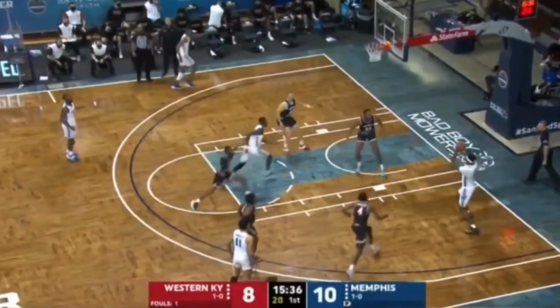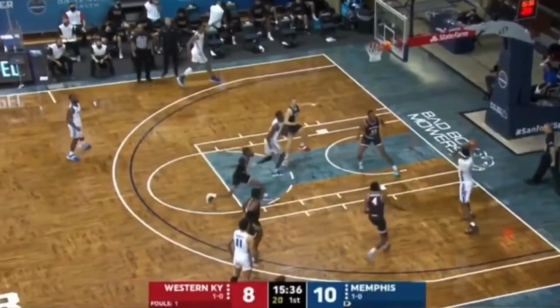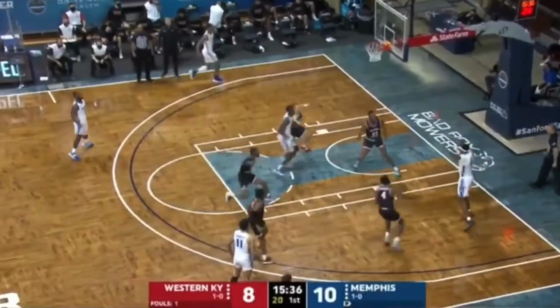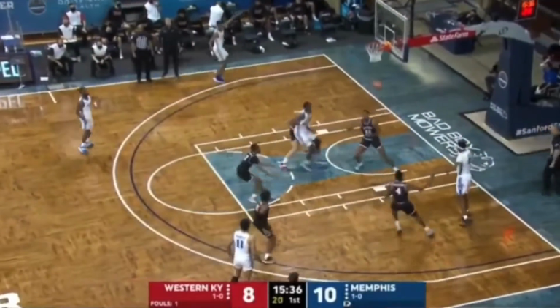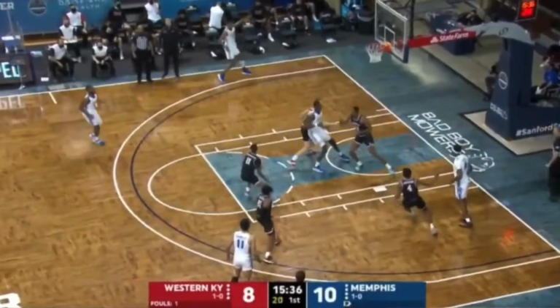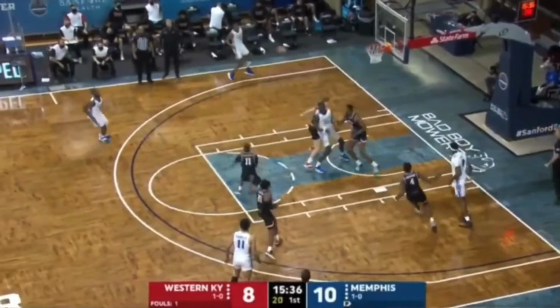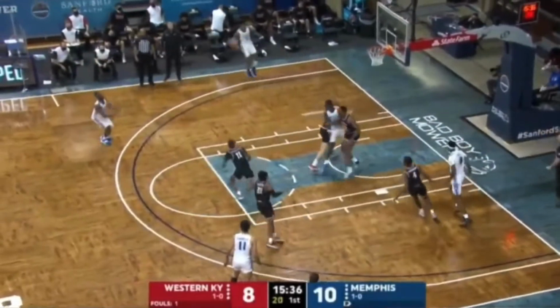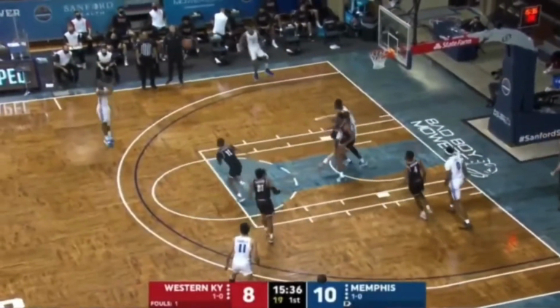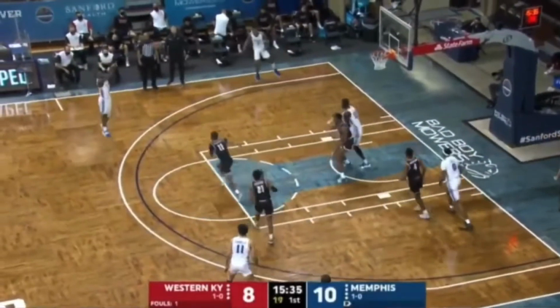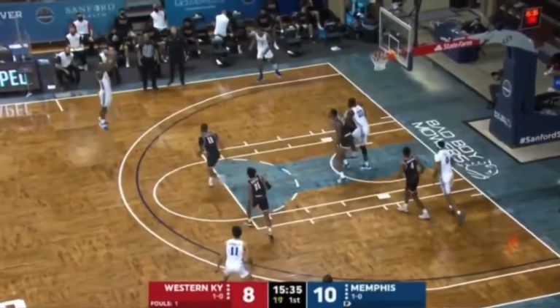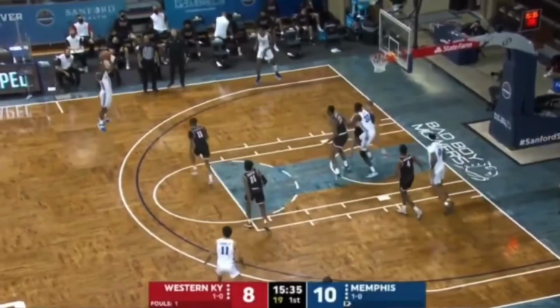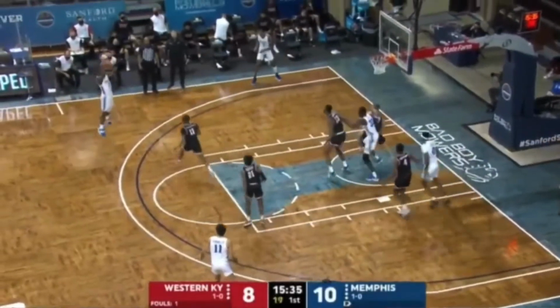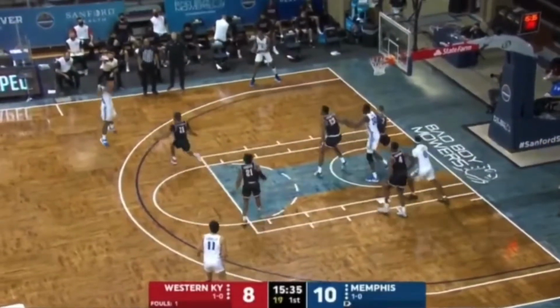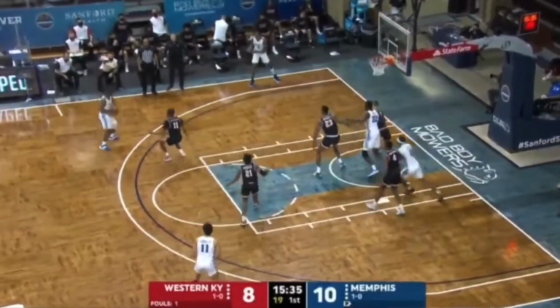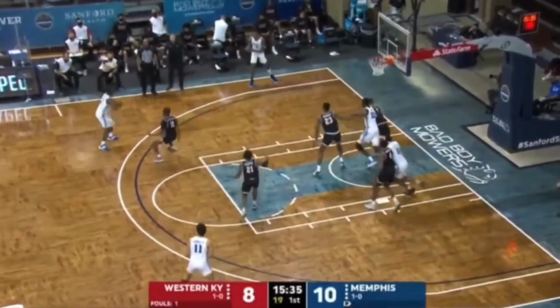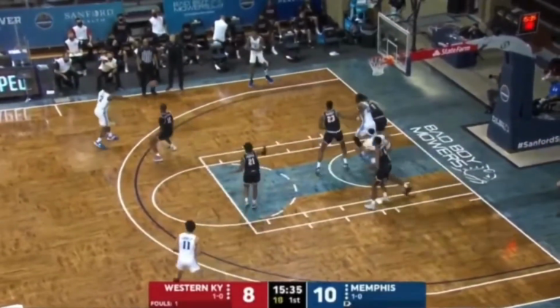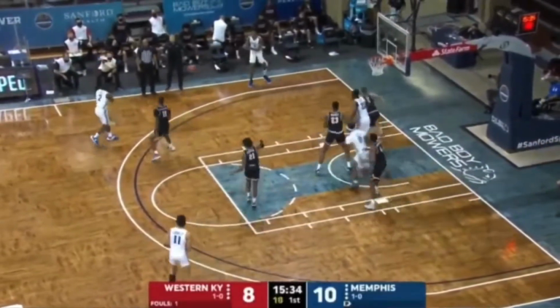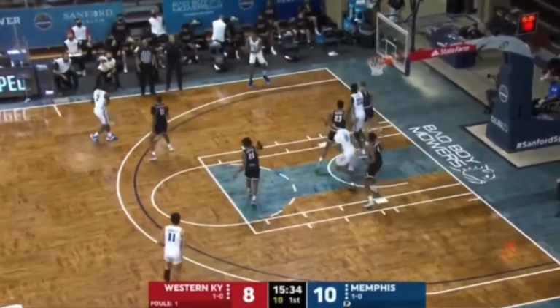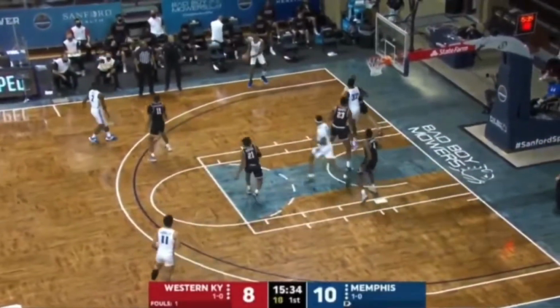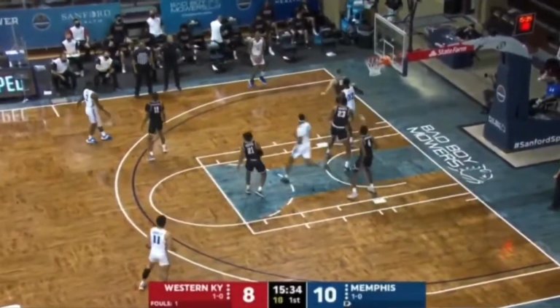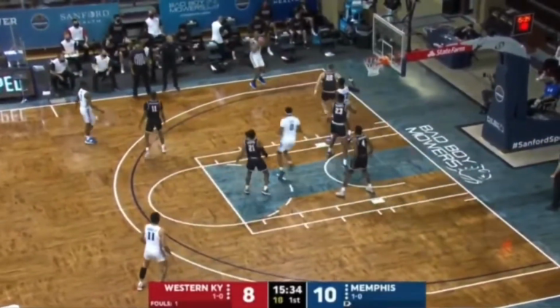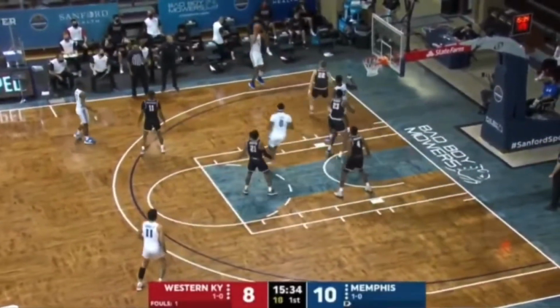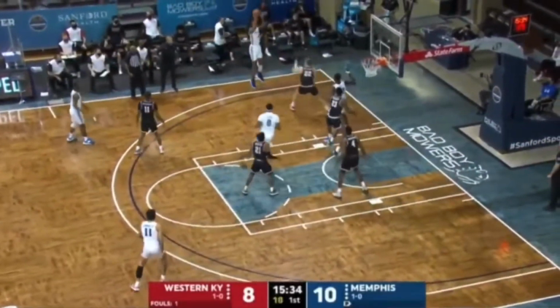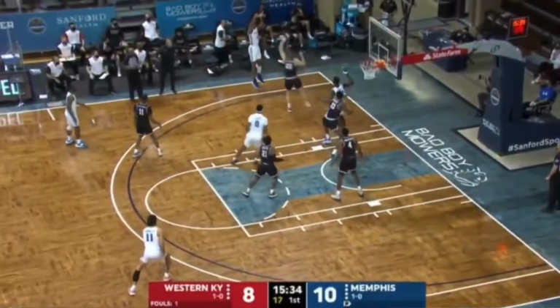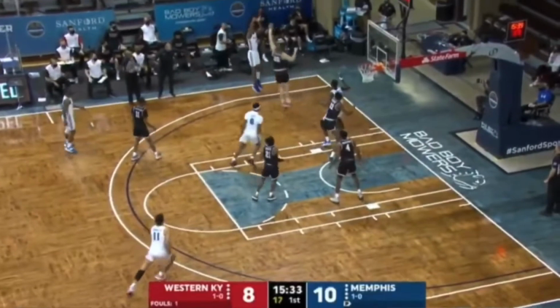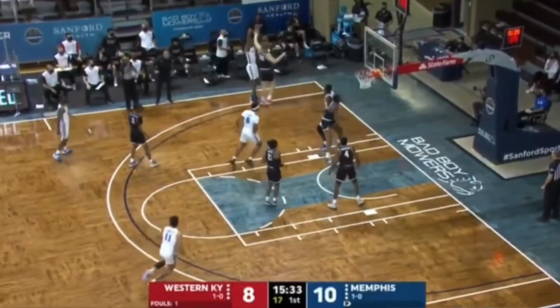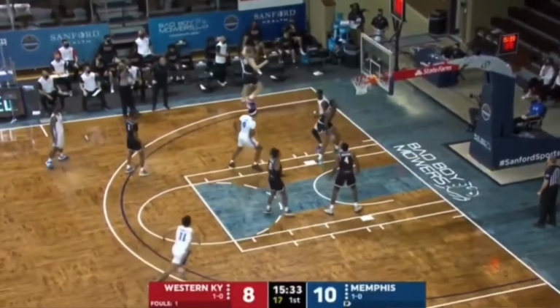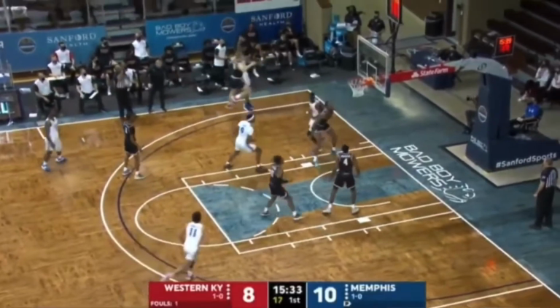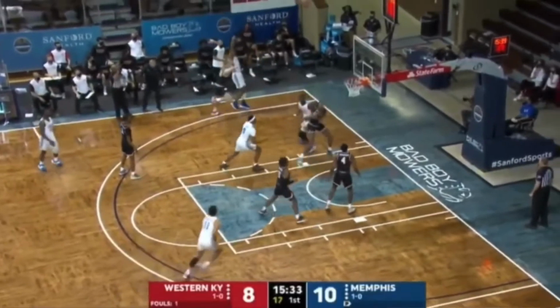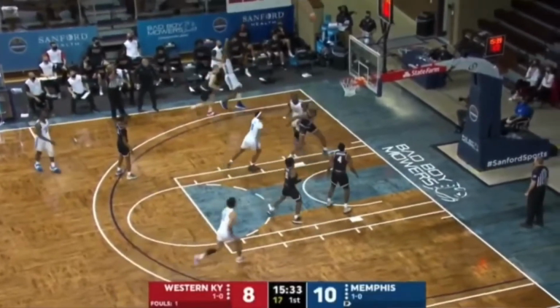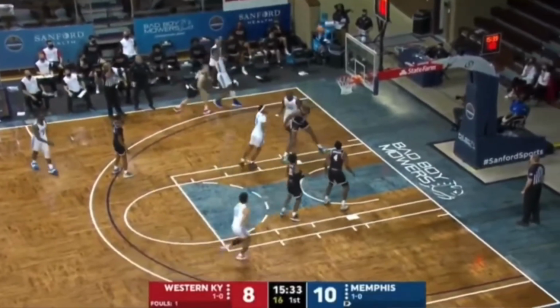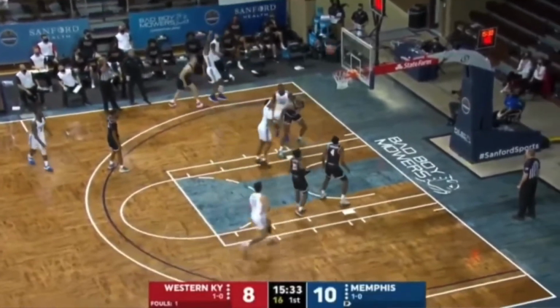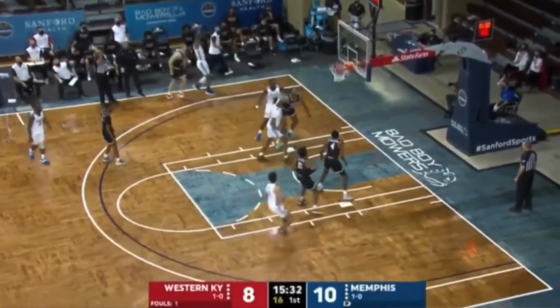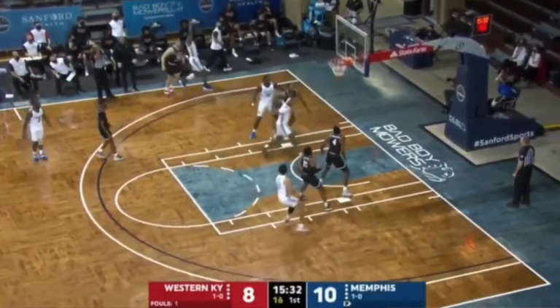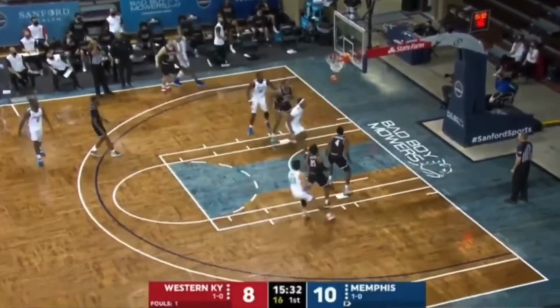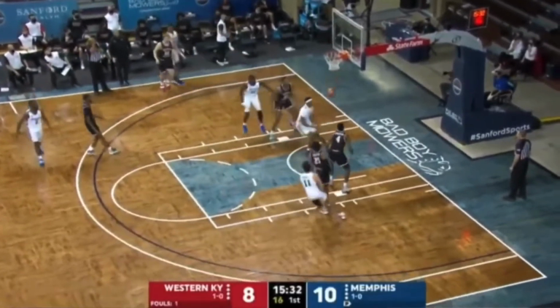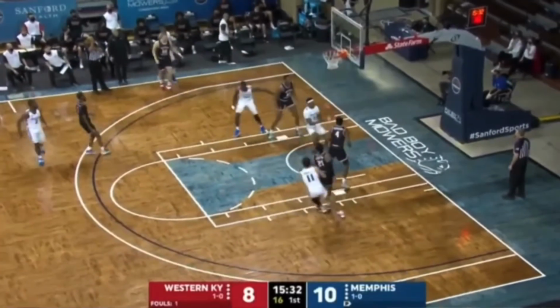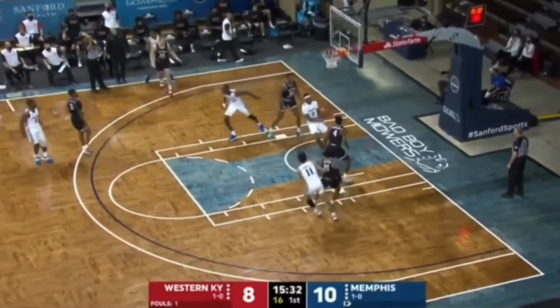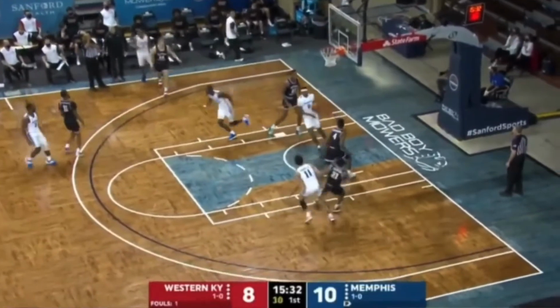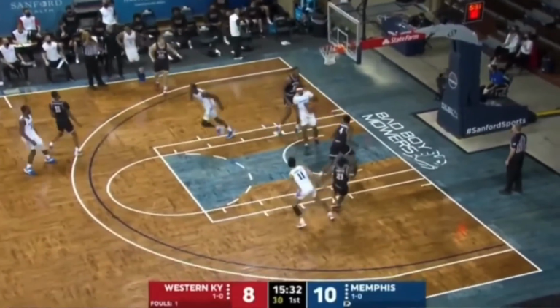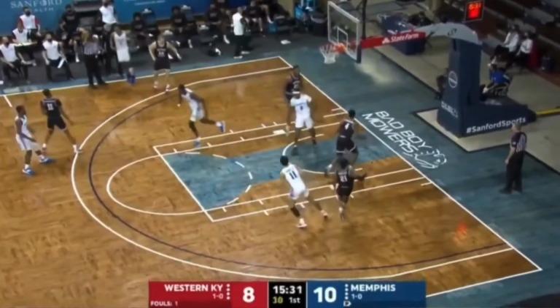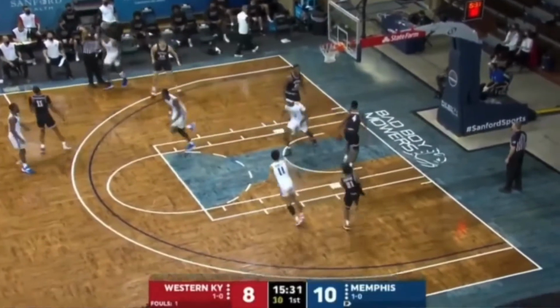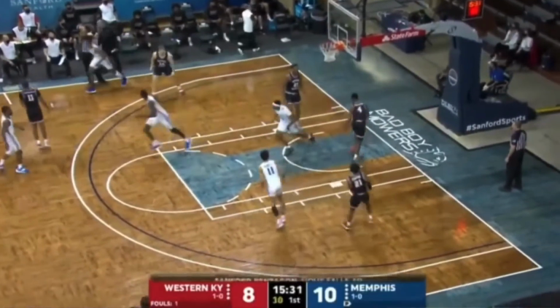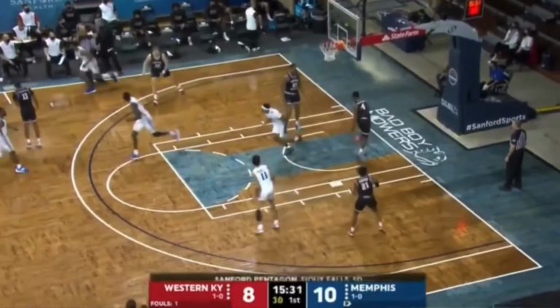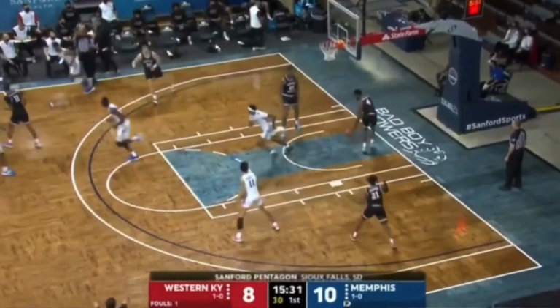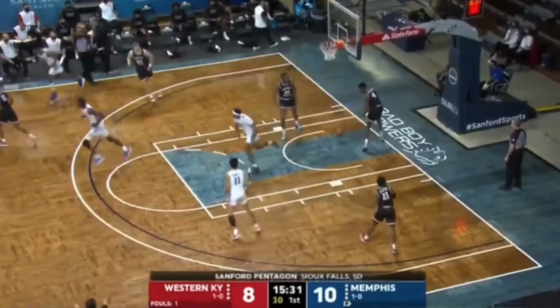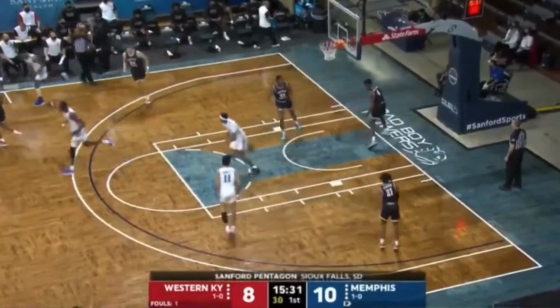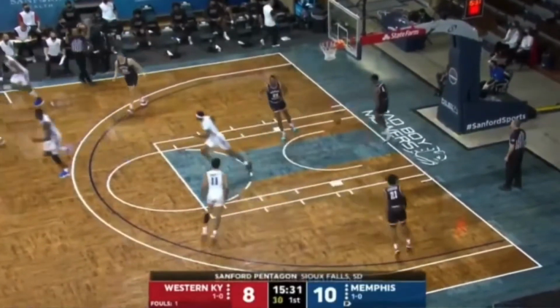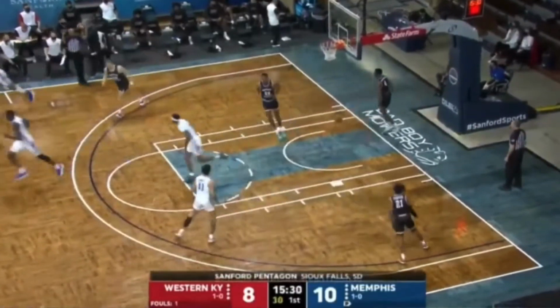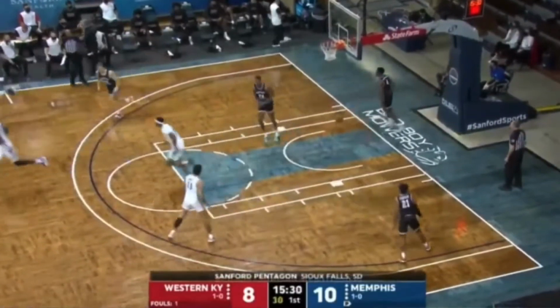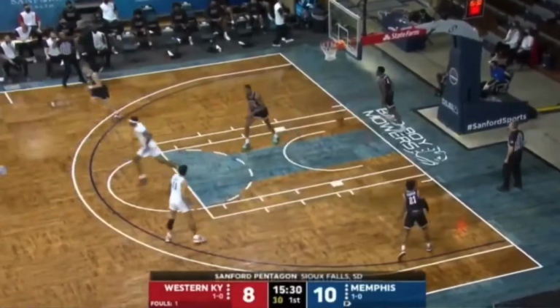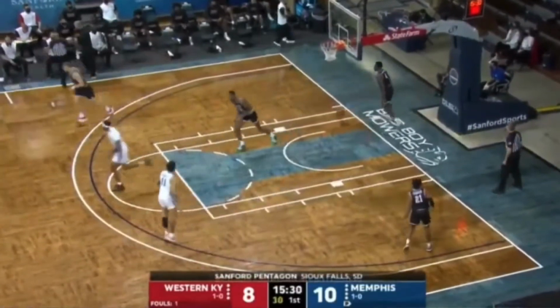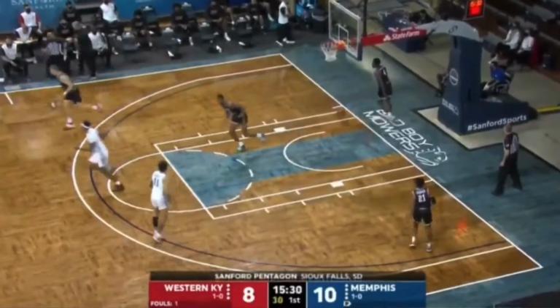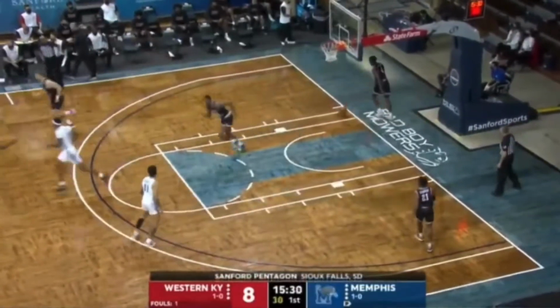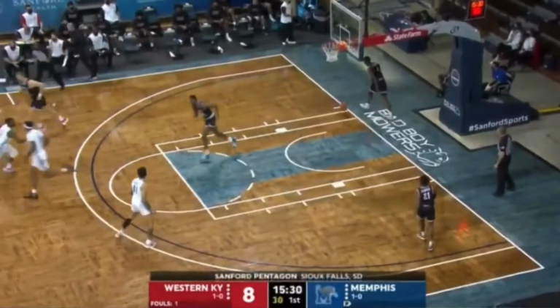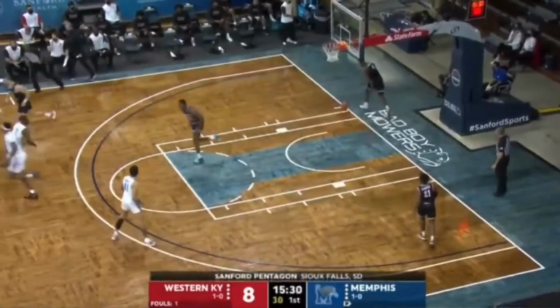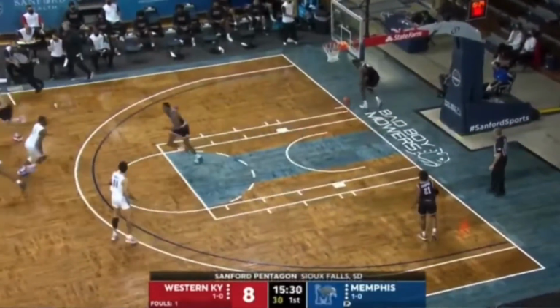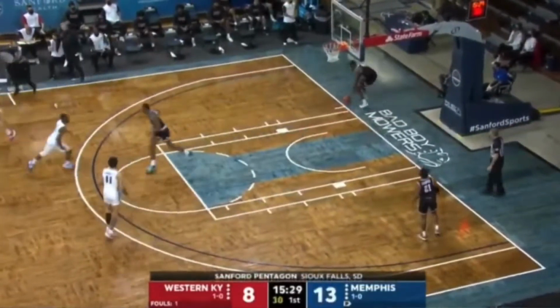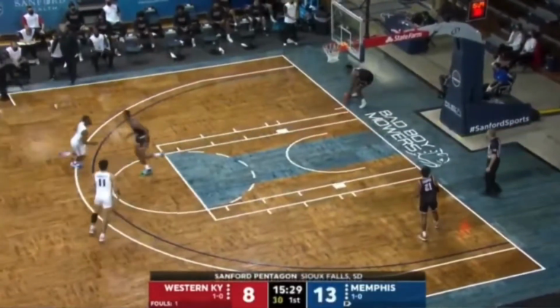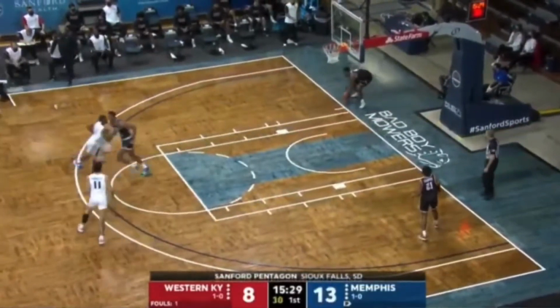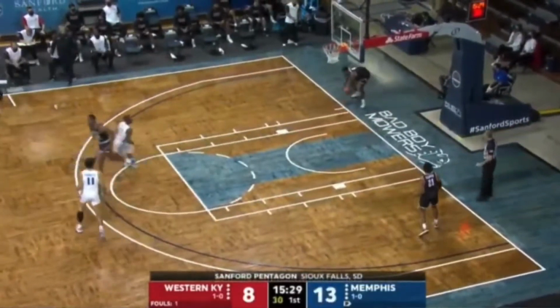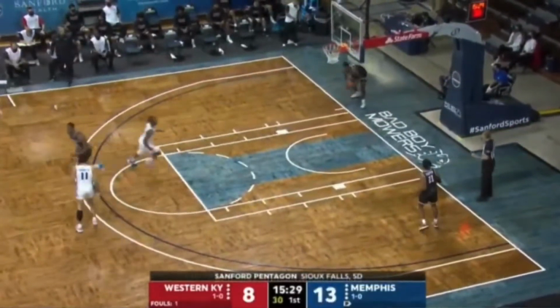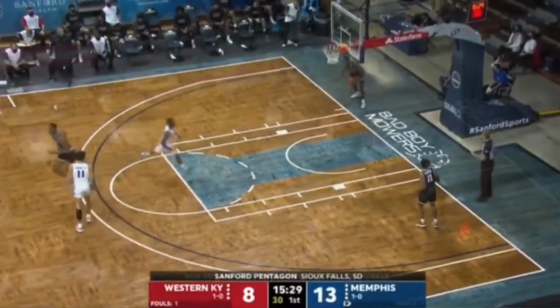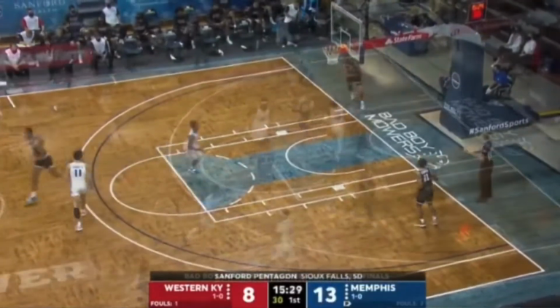Tell you what, great job, Sioux Falls, South Dakota. I love this place. It's great. This gym is old school good, too.